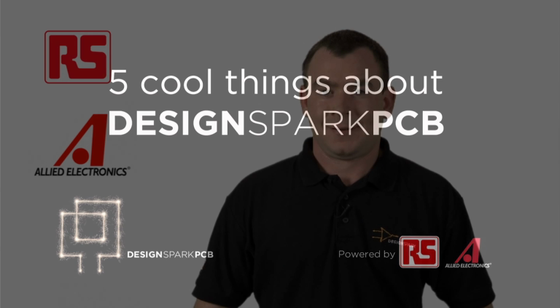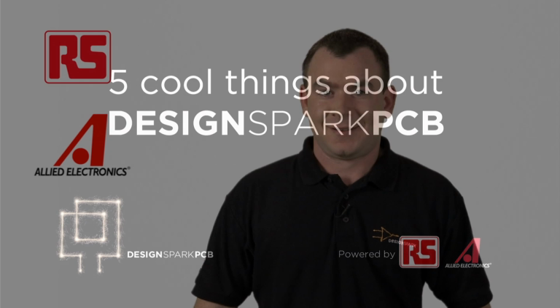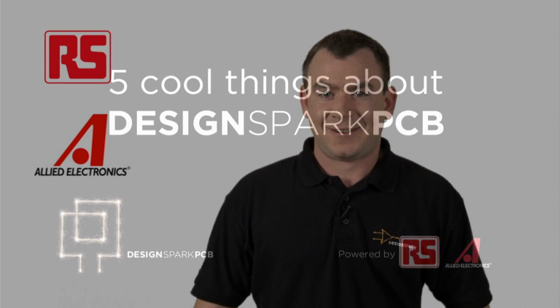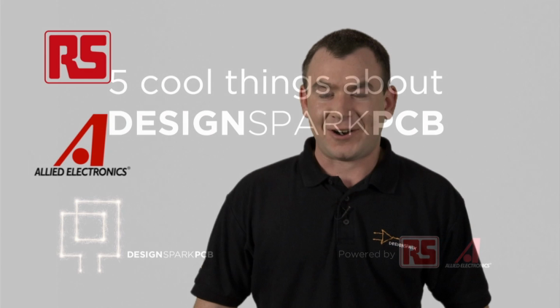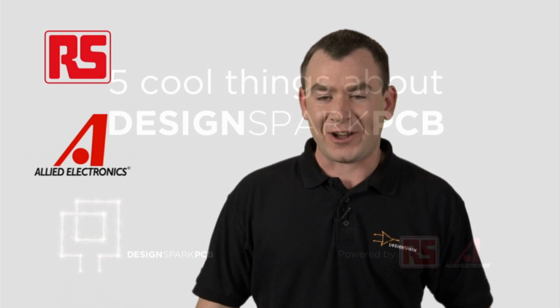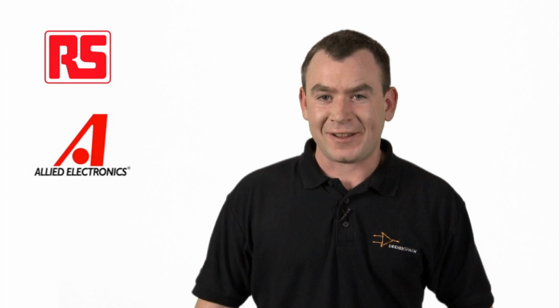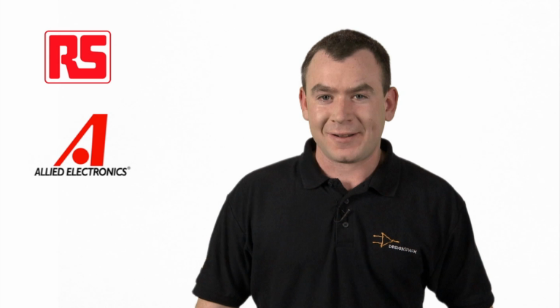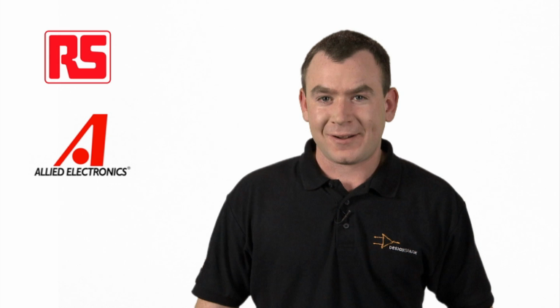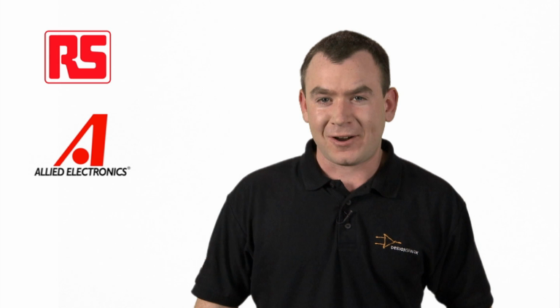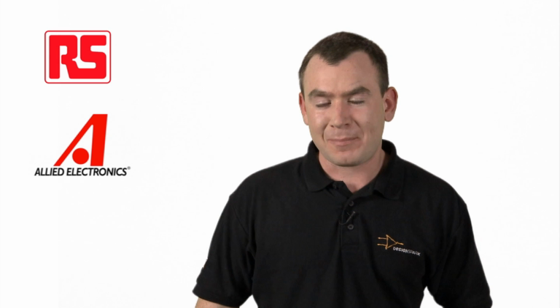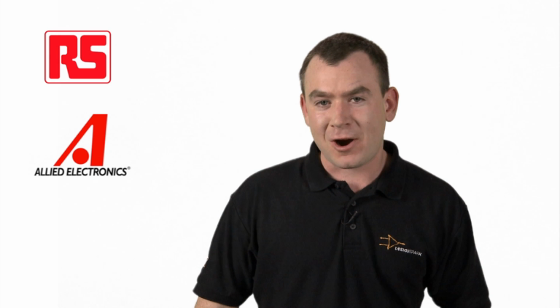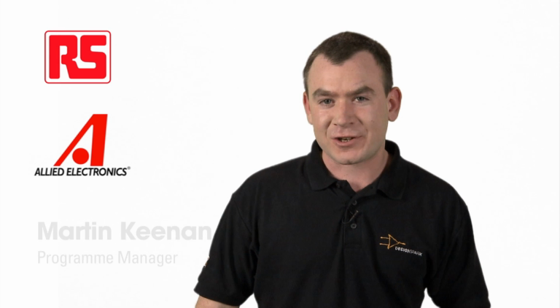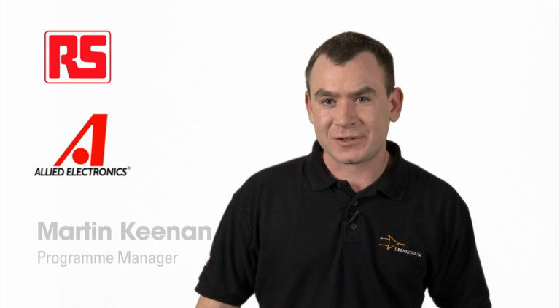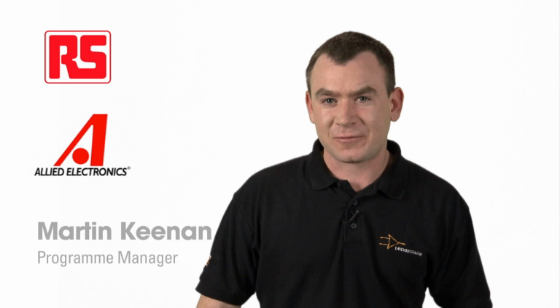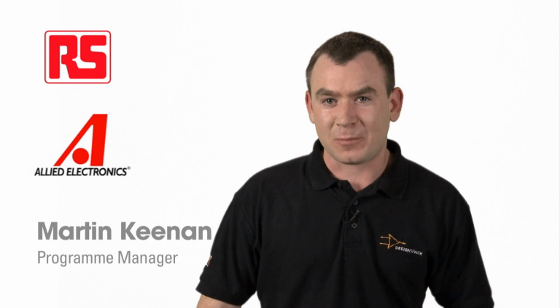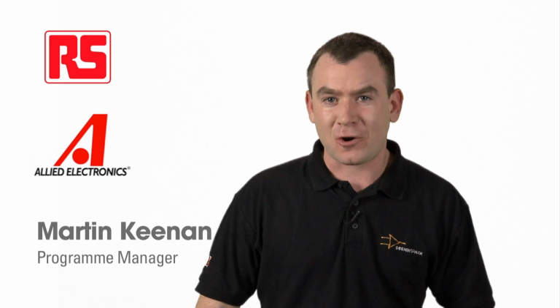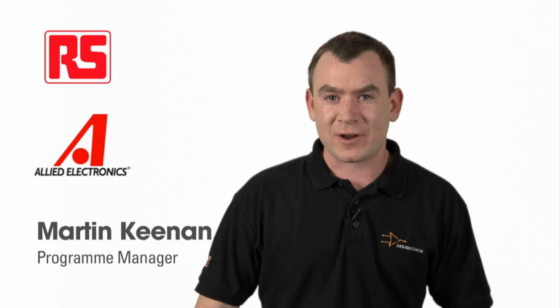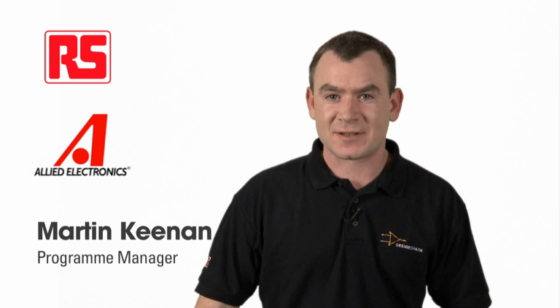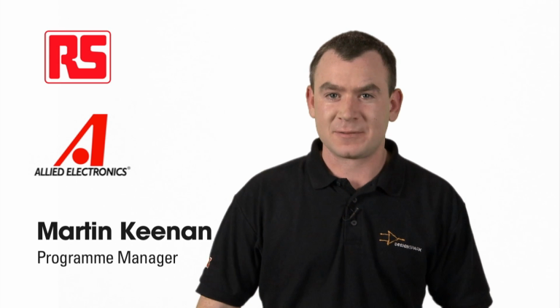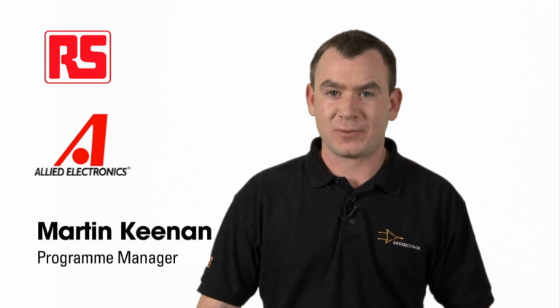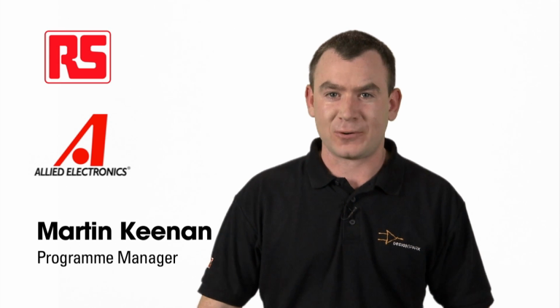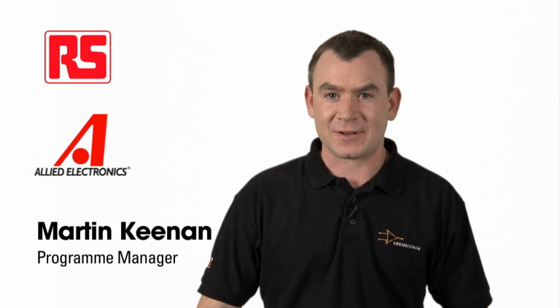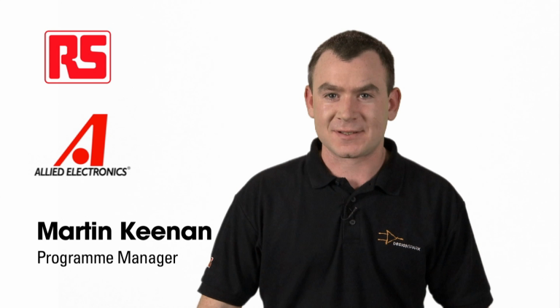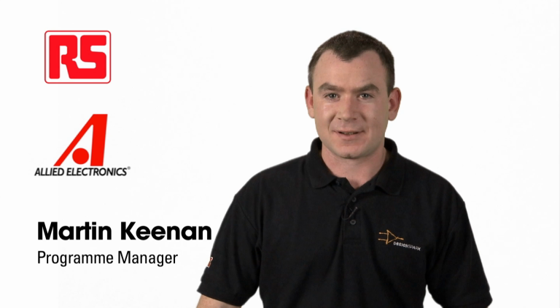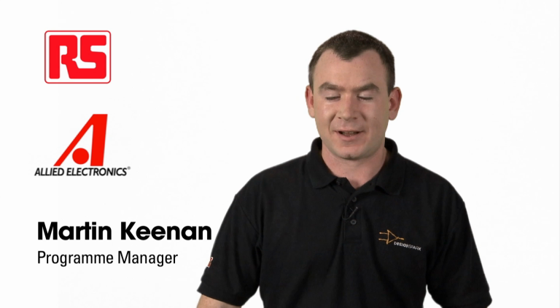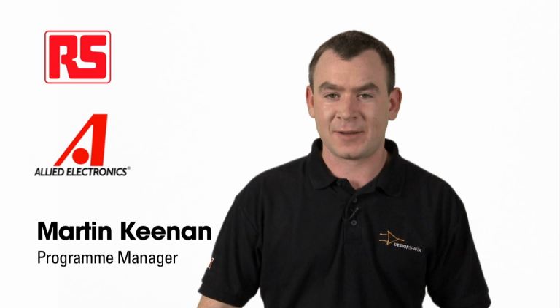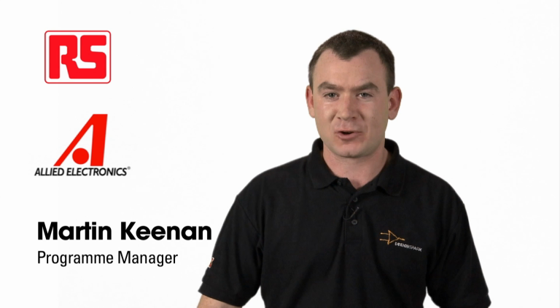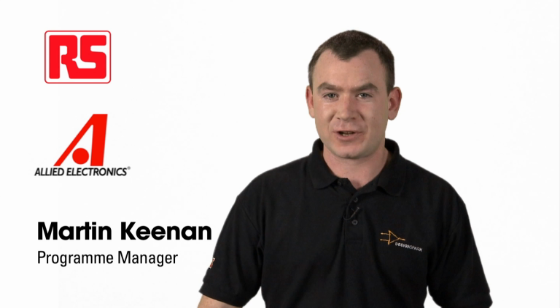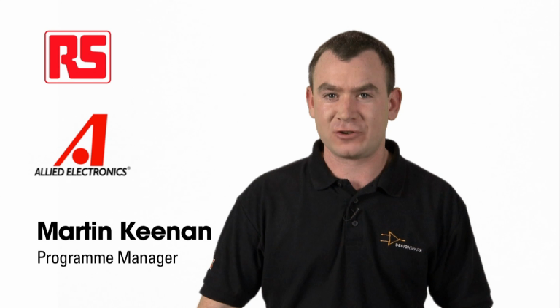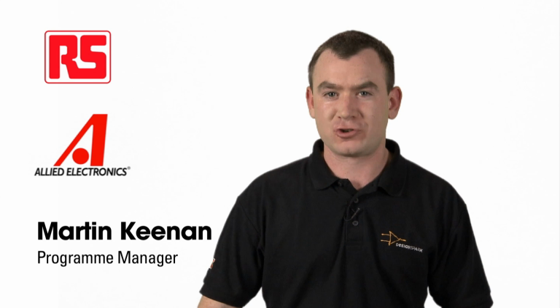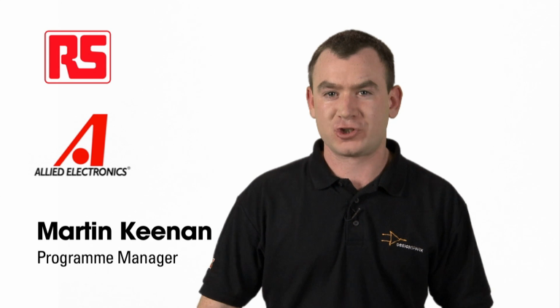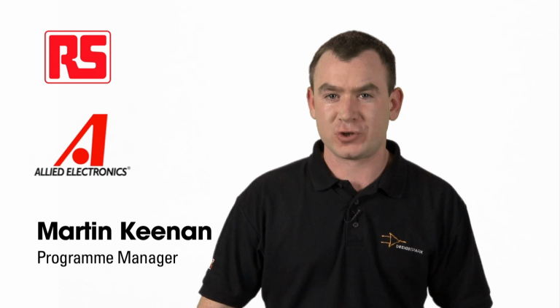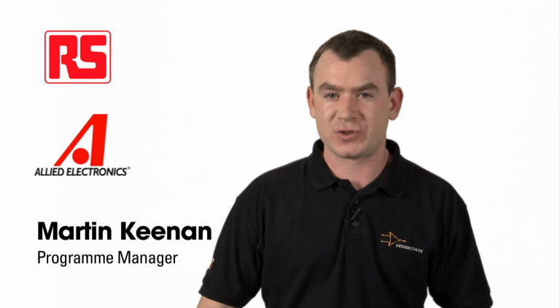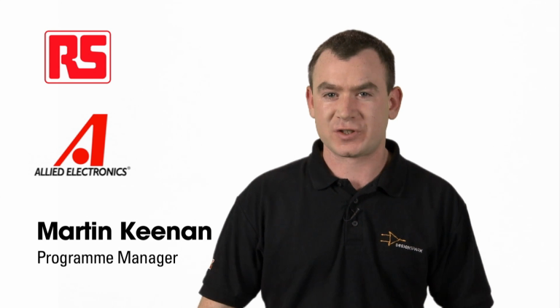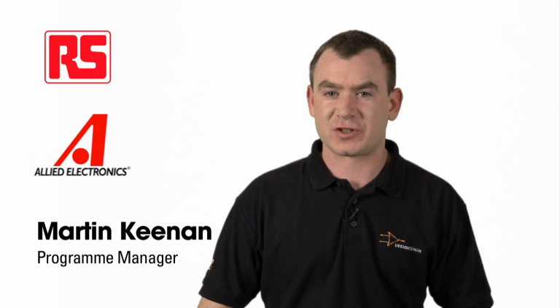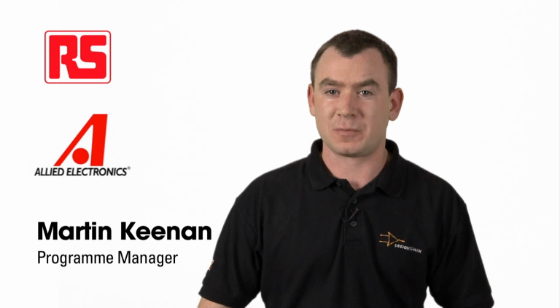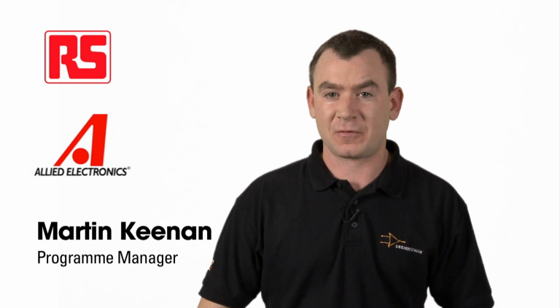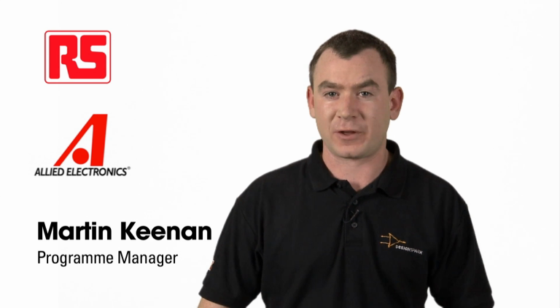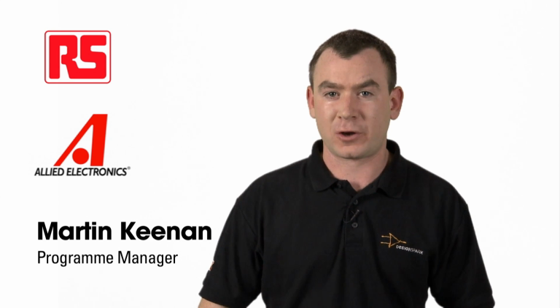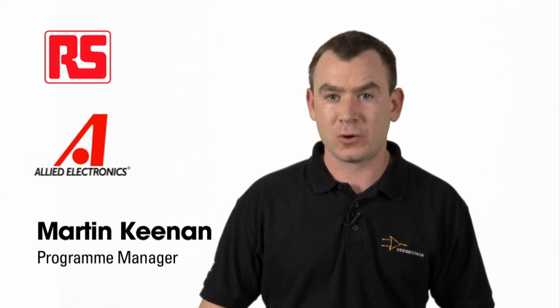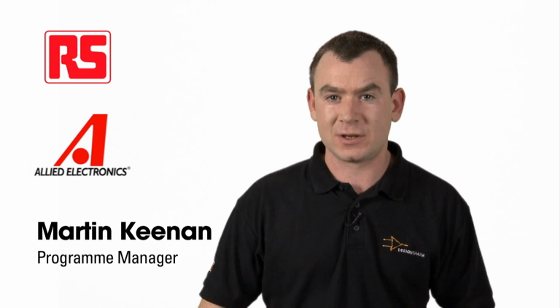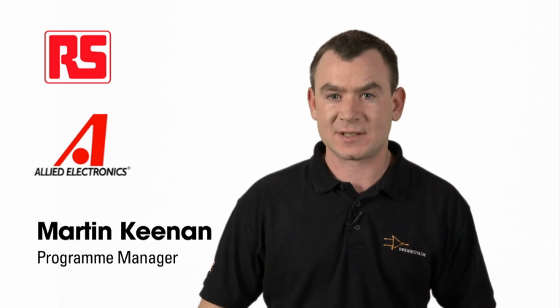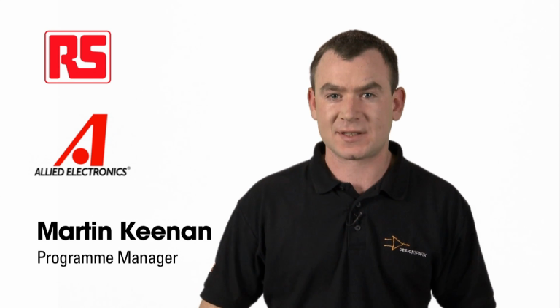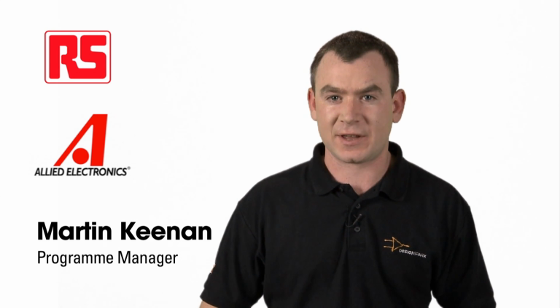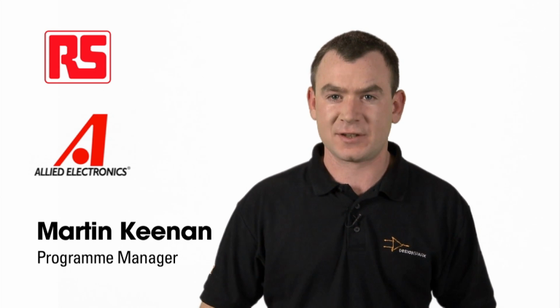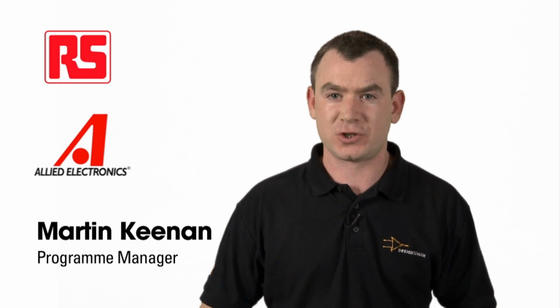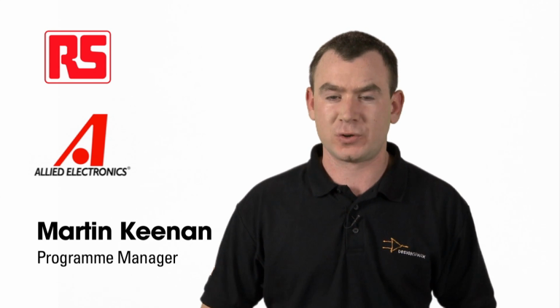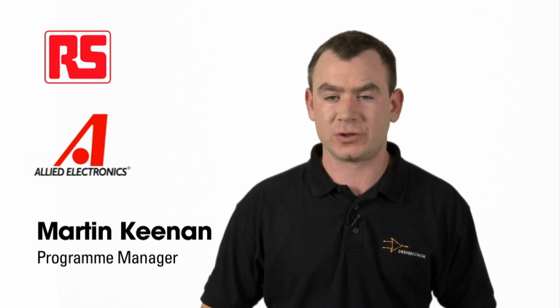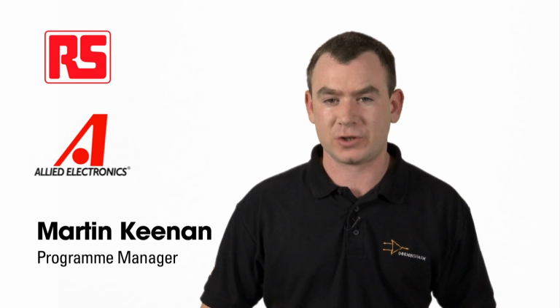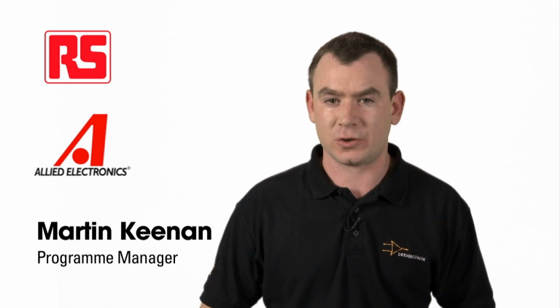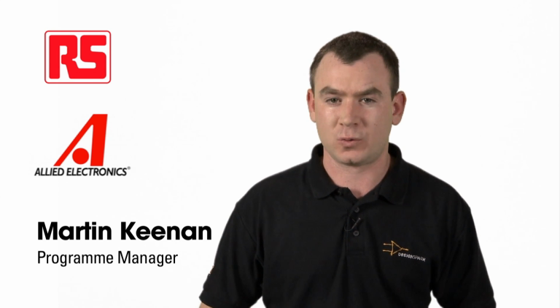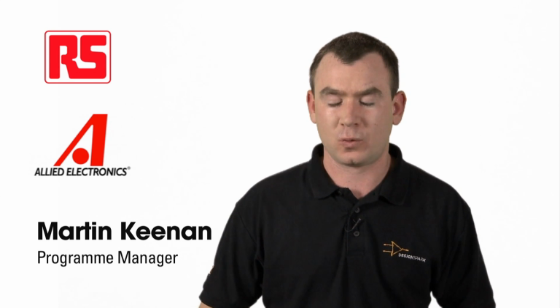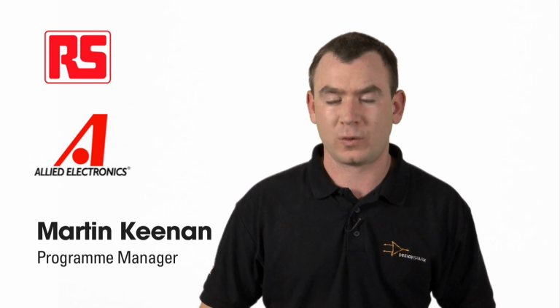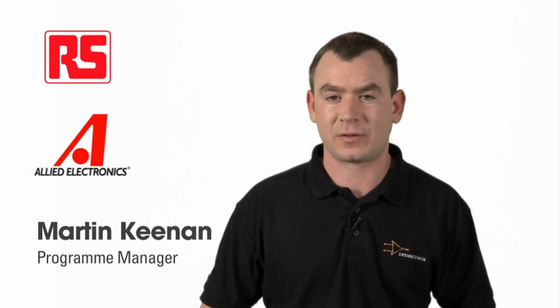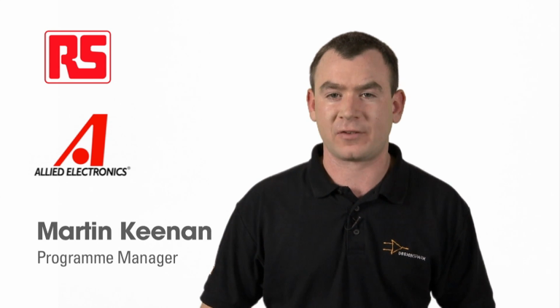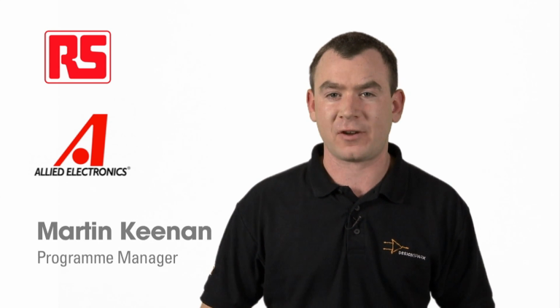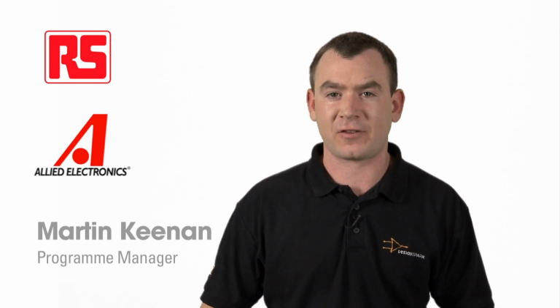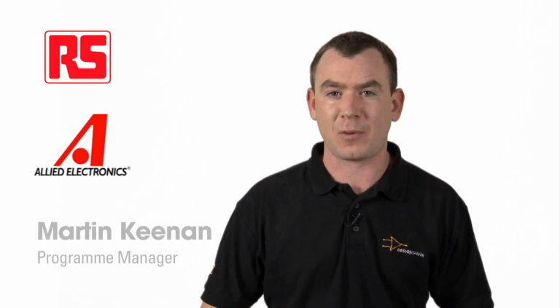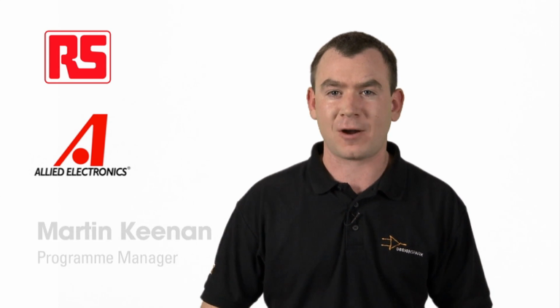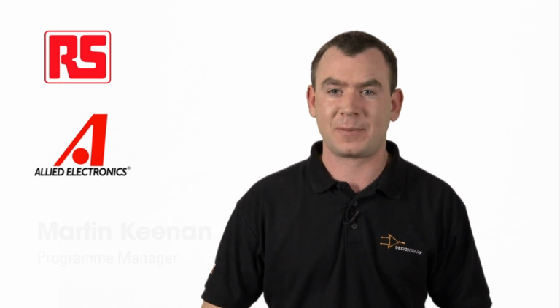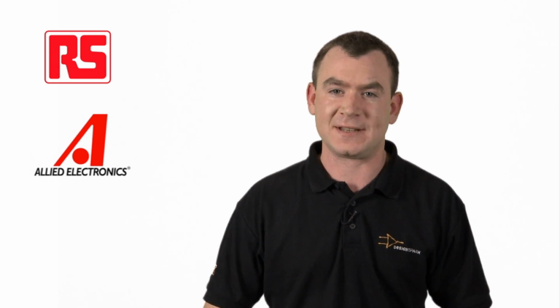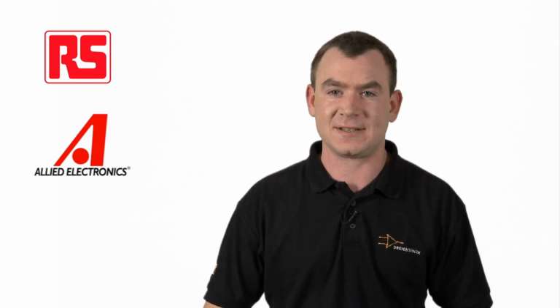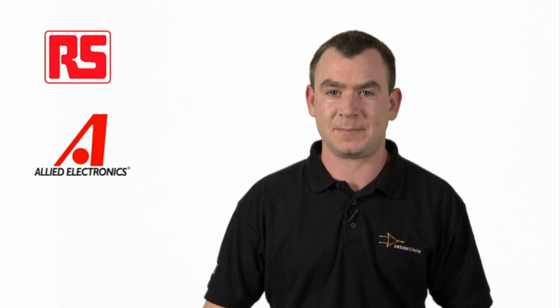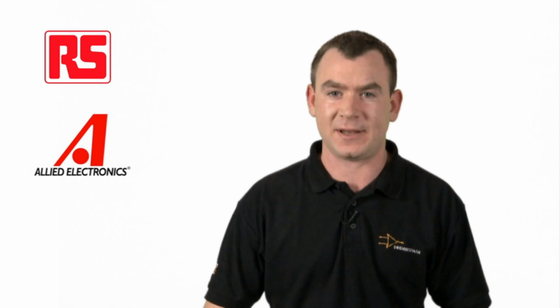Hi, I'm Martin from RS Components and I'm going to introduce some of the coolest things you can do with DesignSpark PCB.